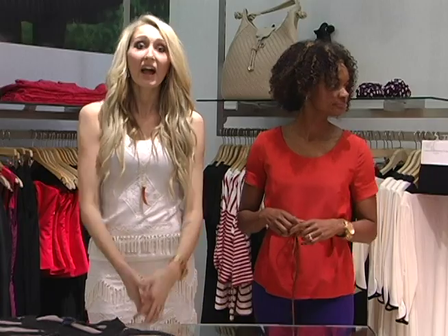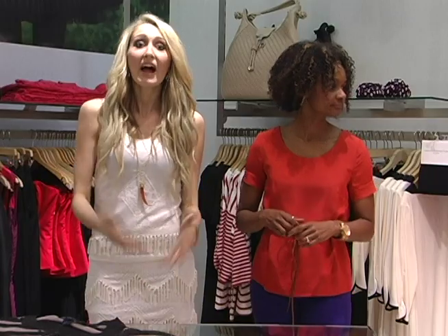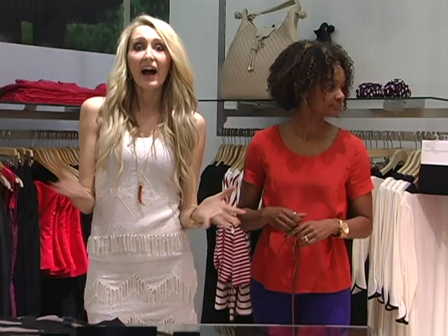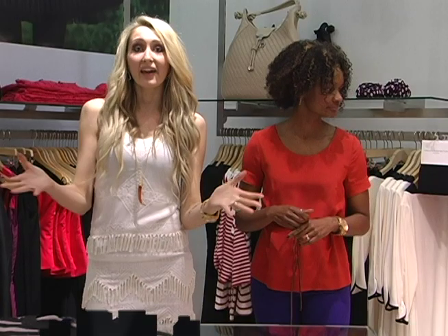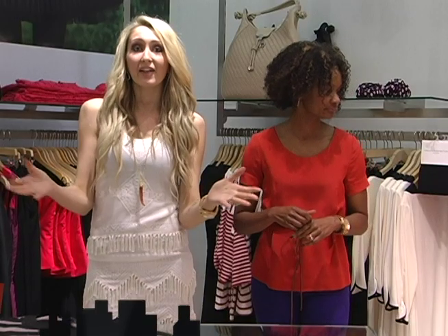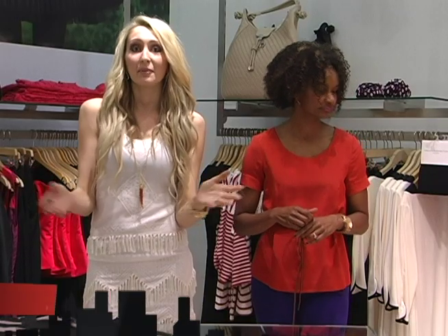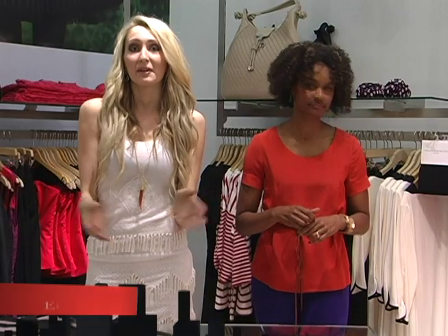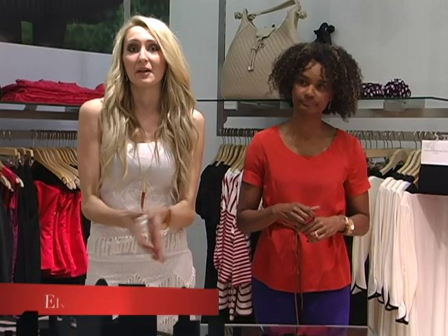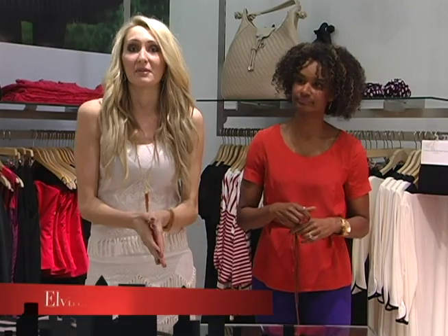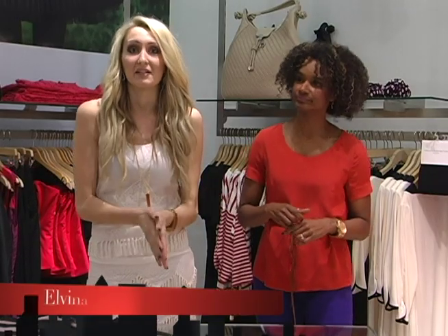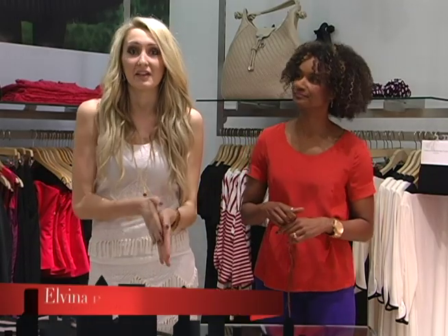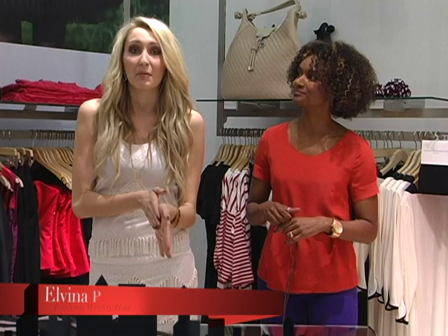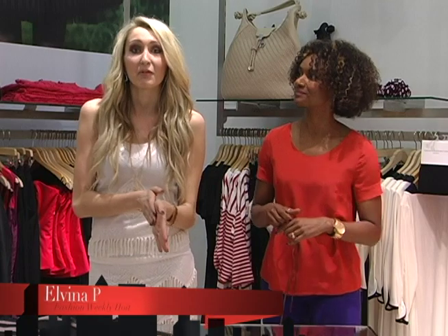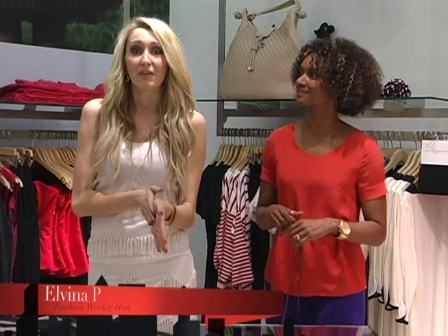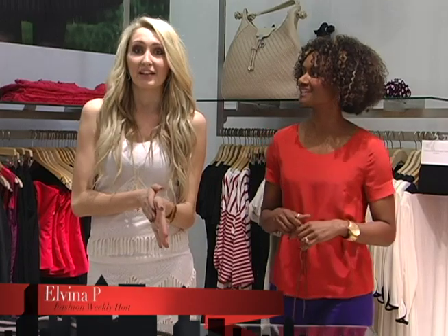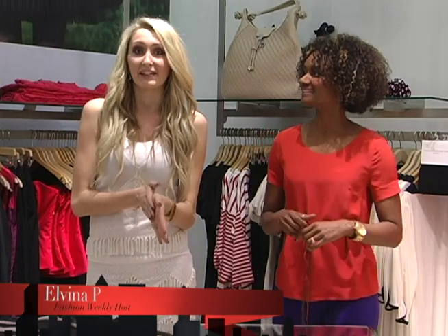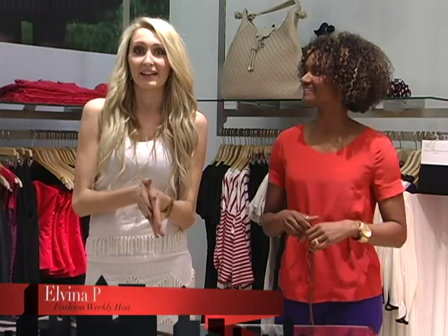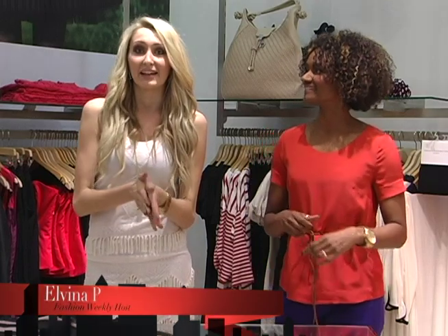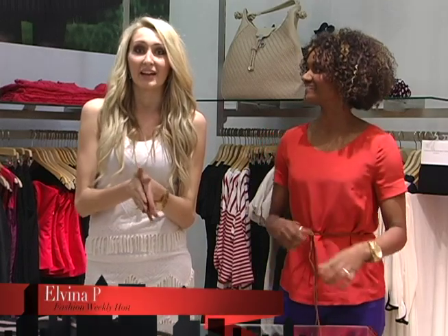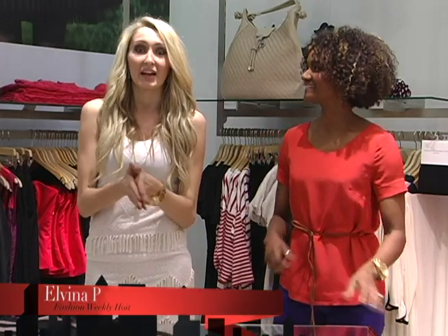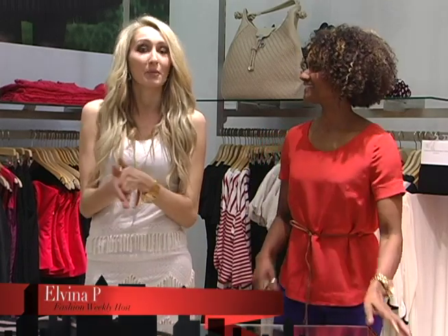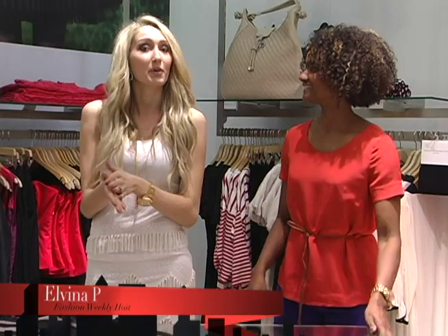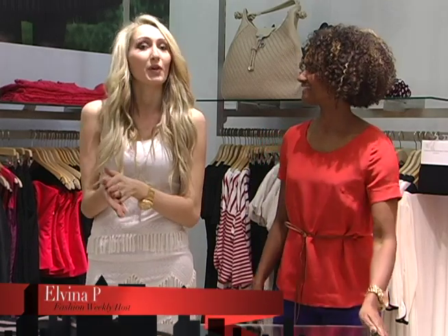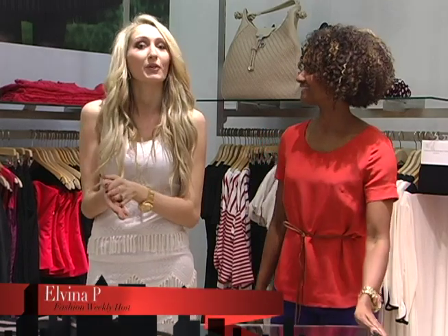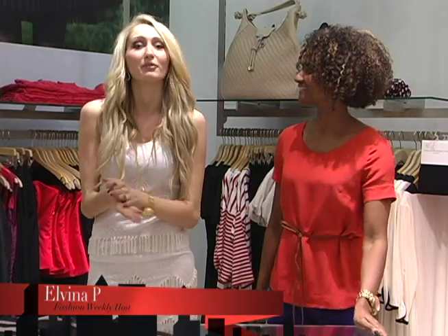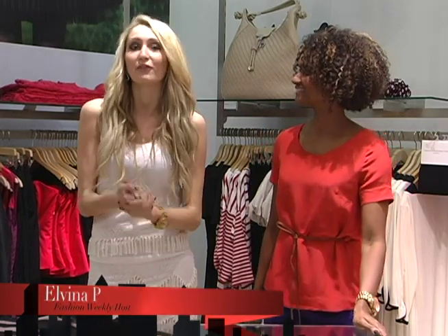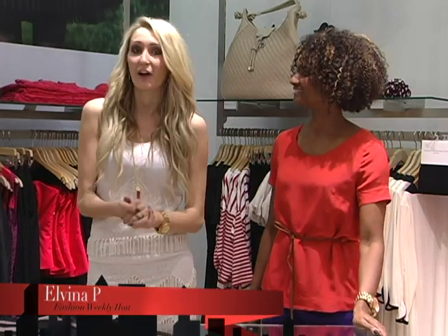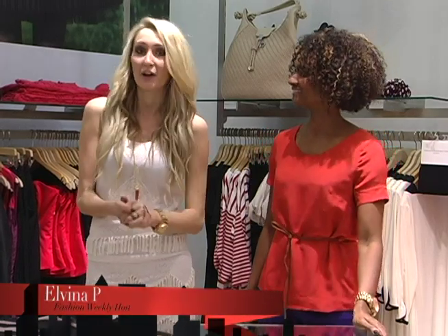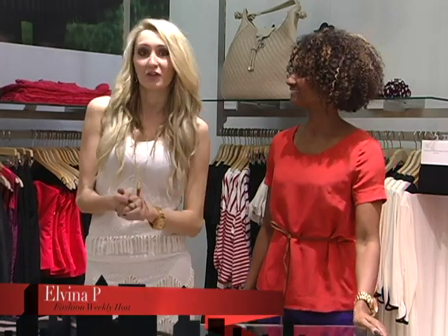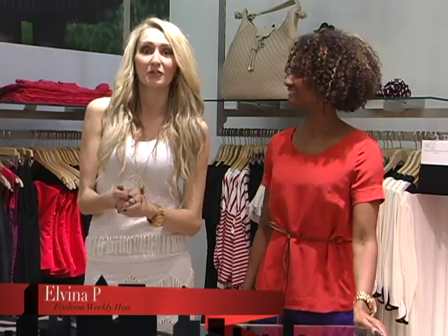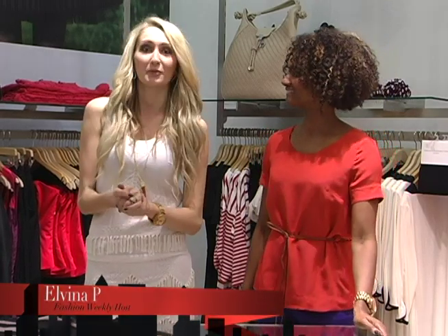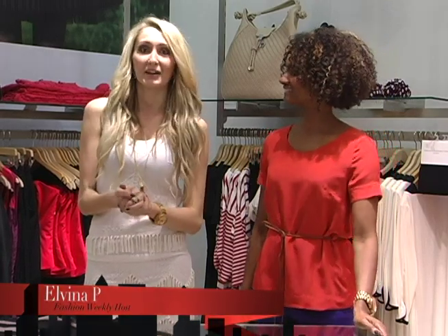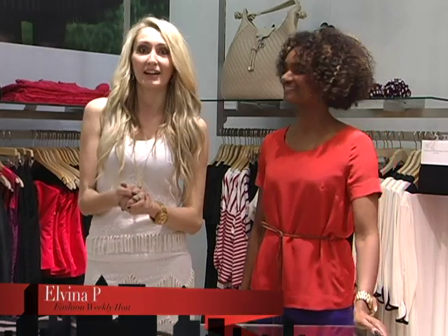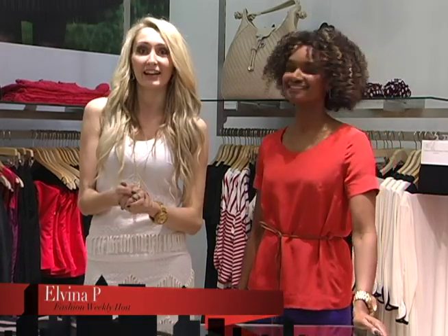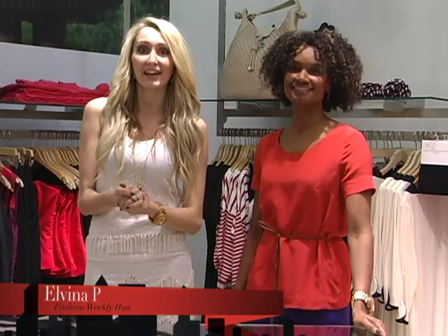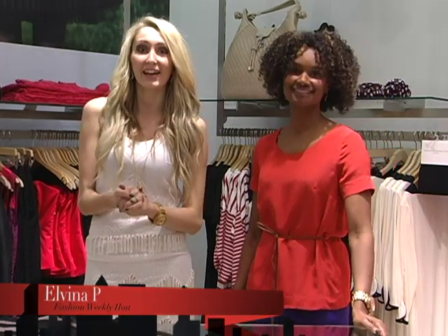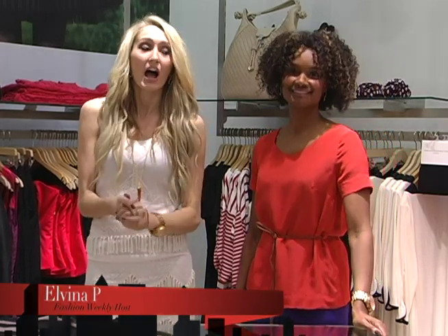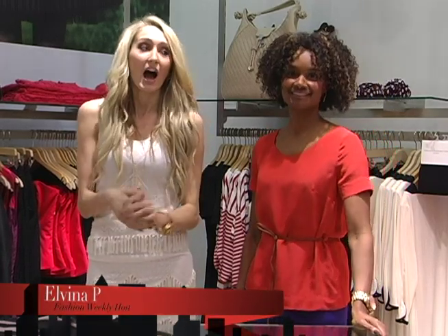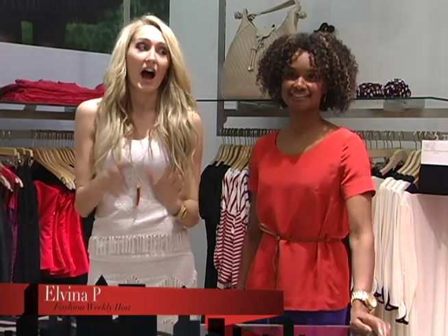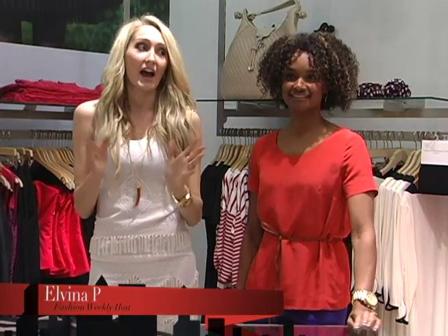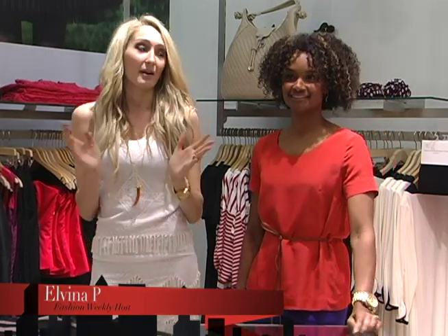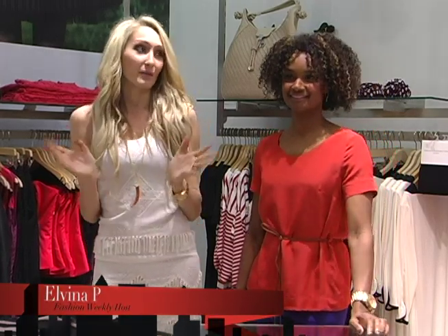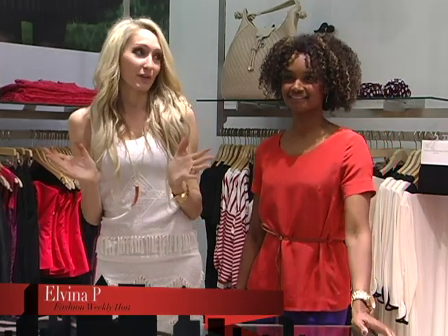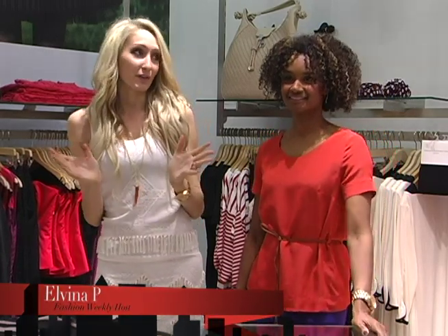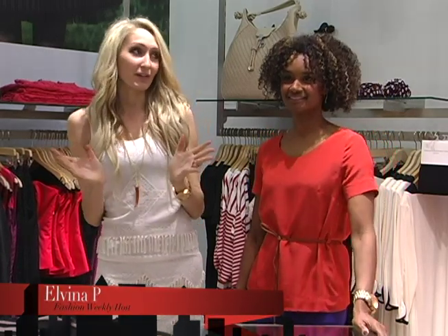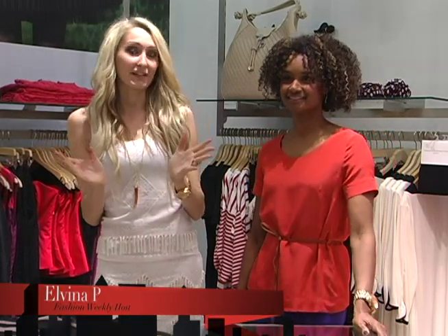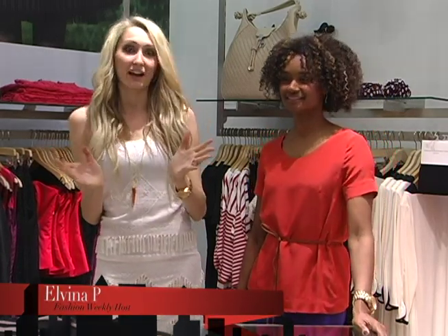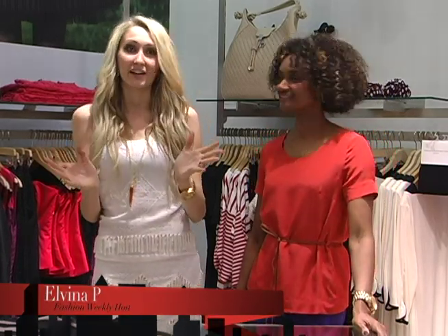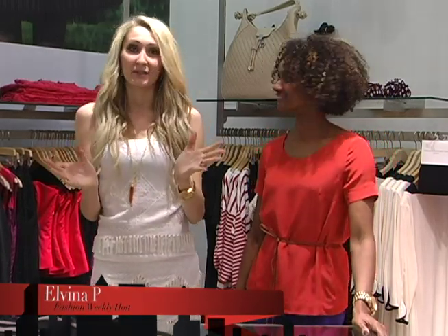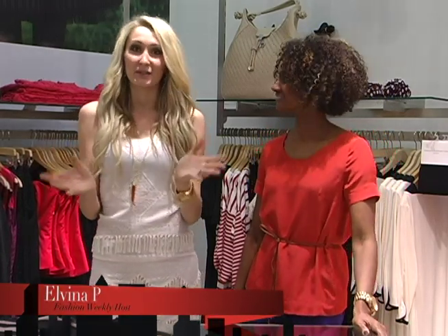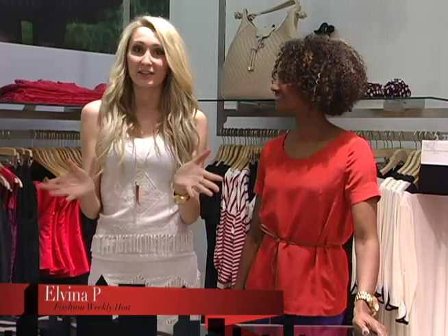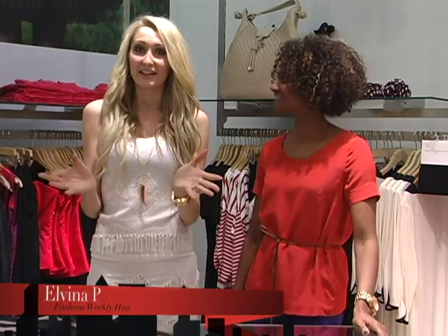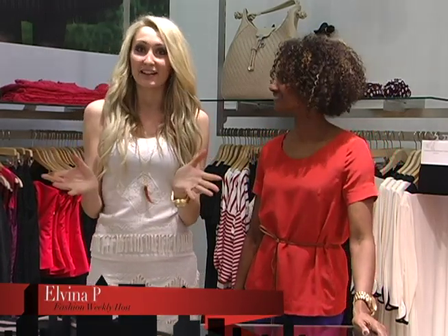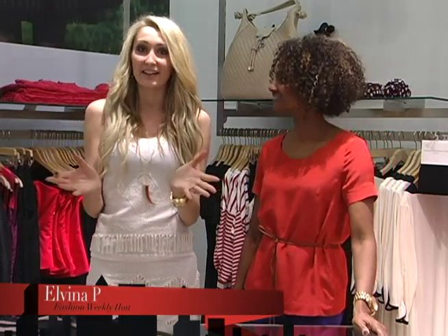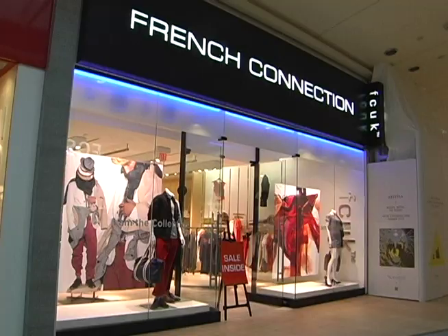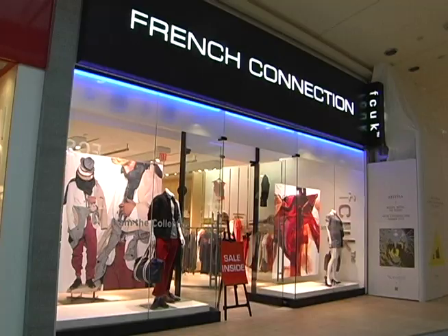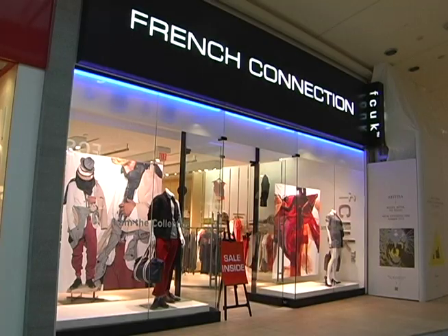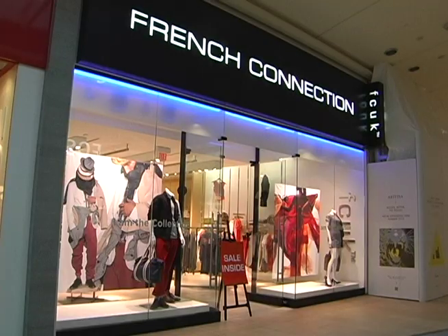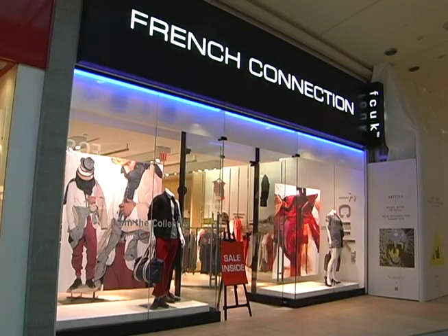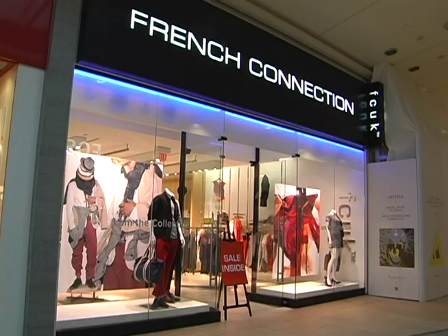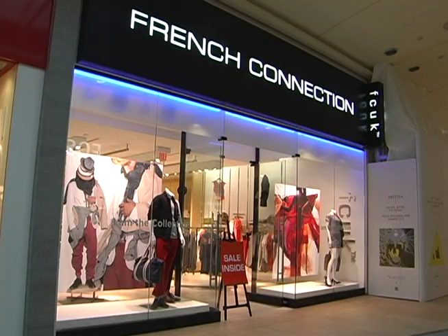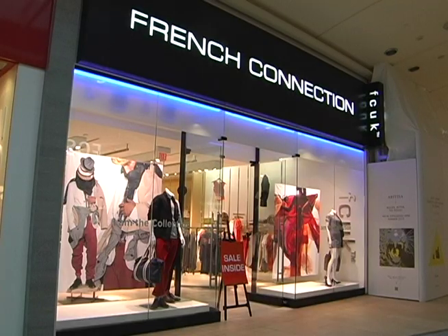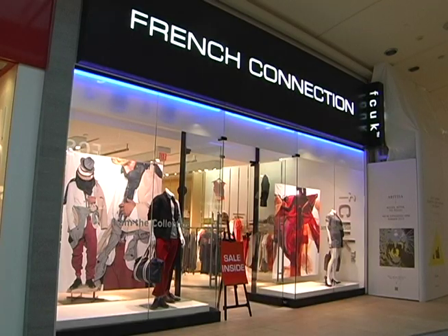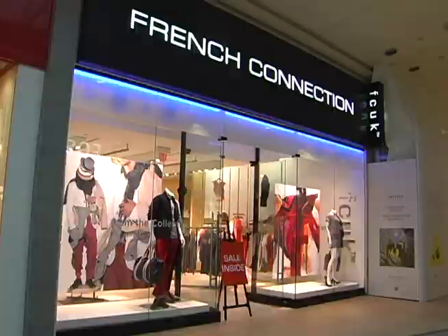Hi there, my name is Nia Pevesi and I am your host of Fashion Weekly. I am so excited — we're standing here in French Connection.